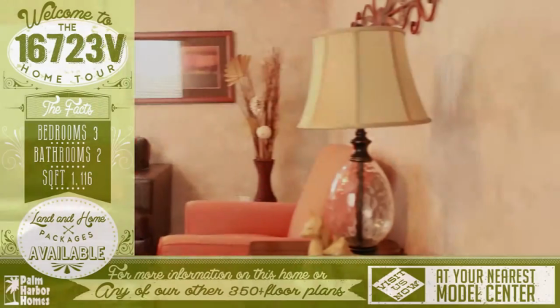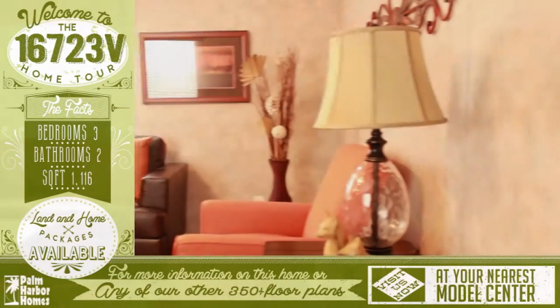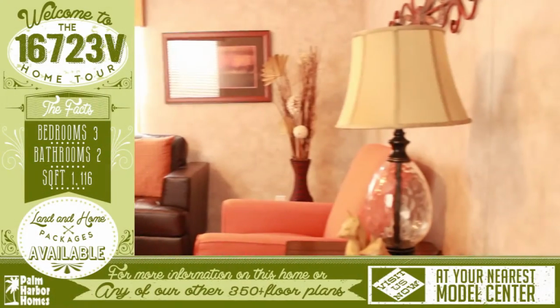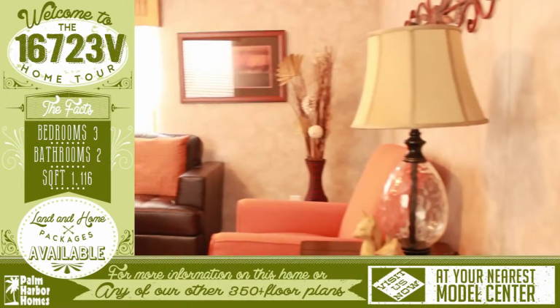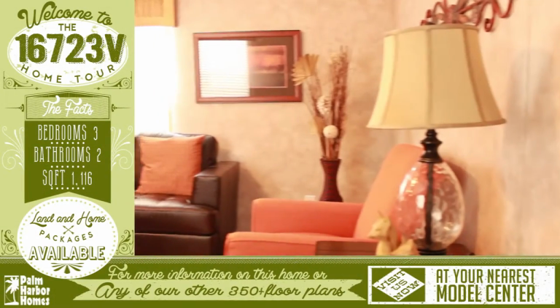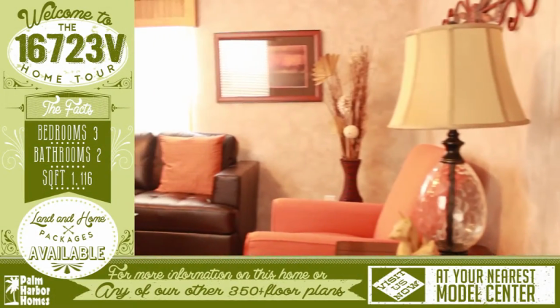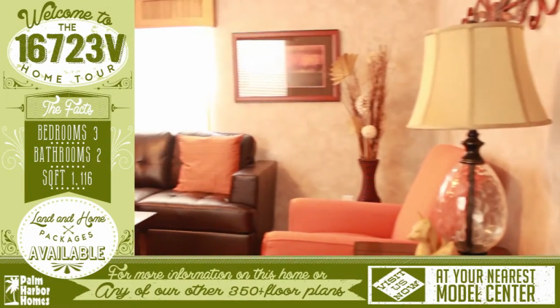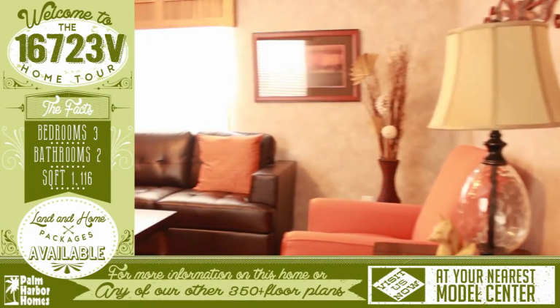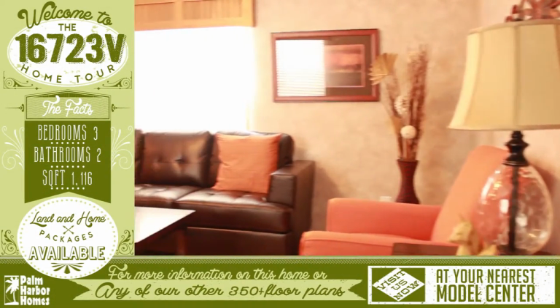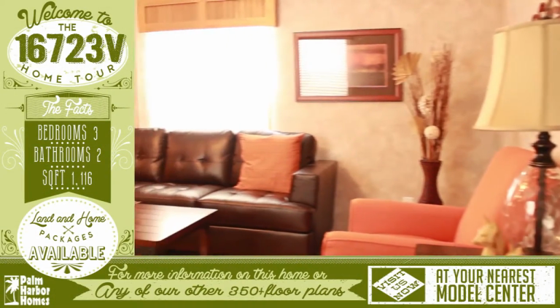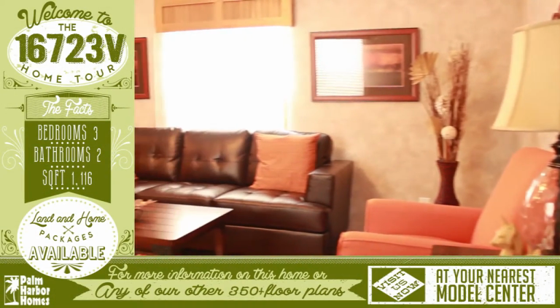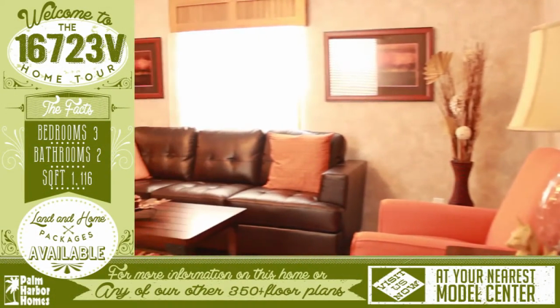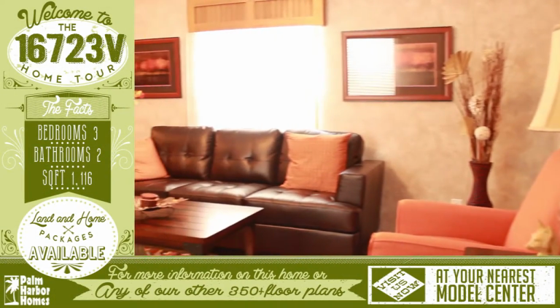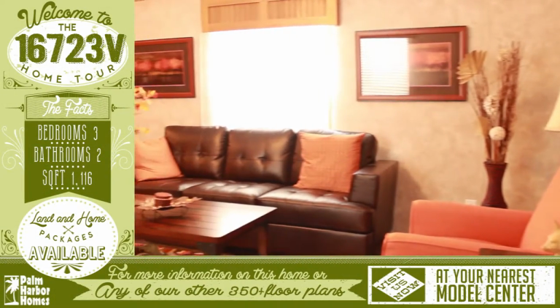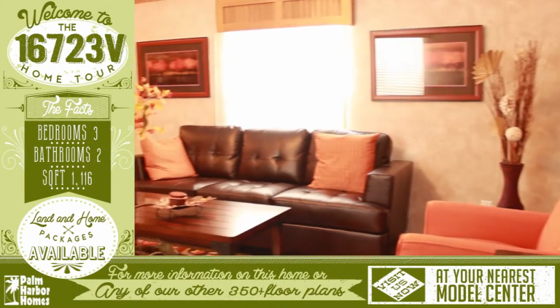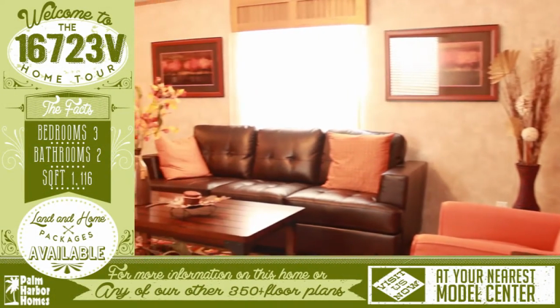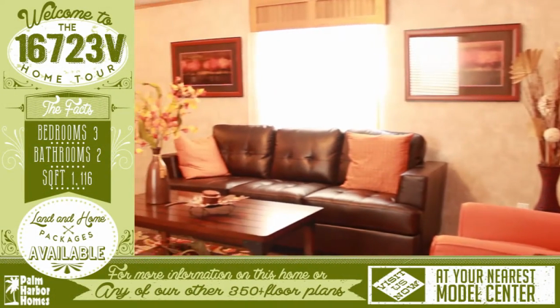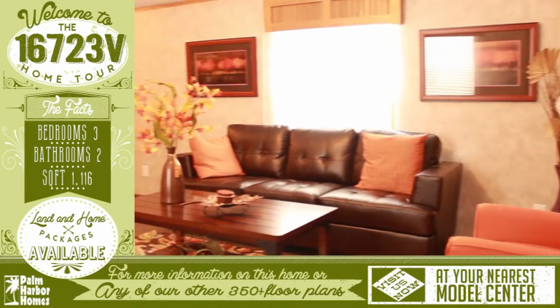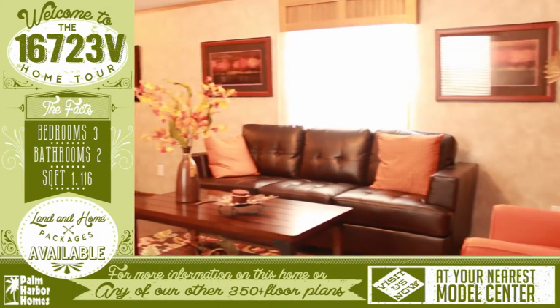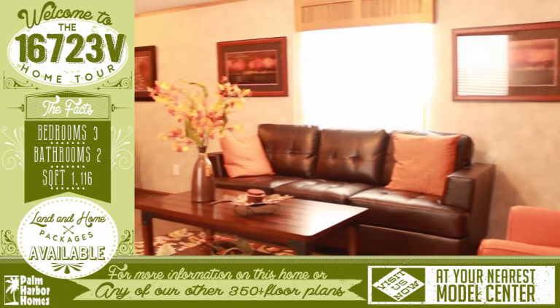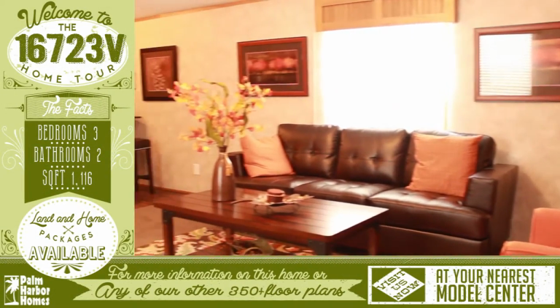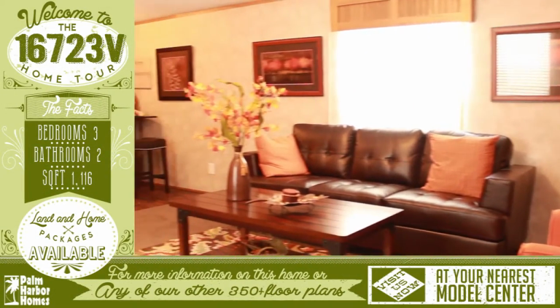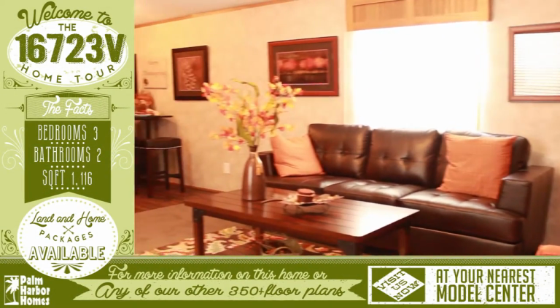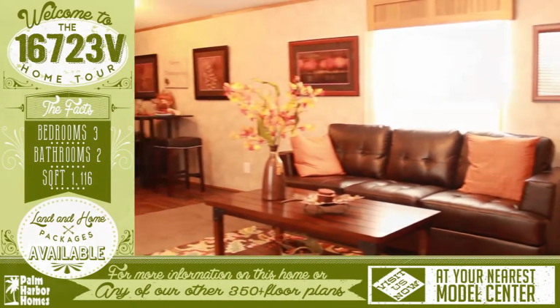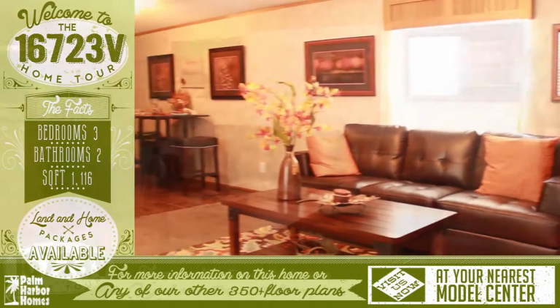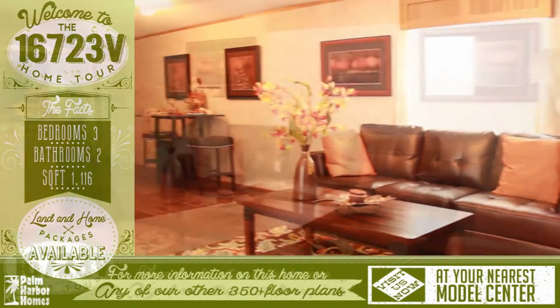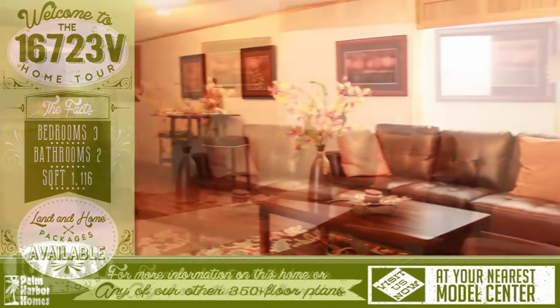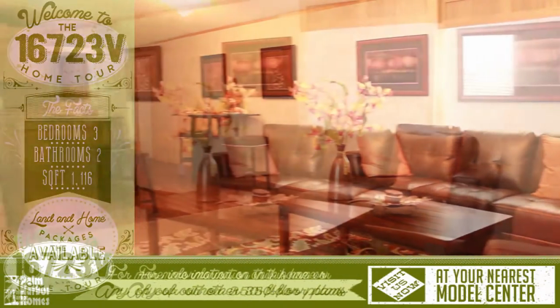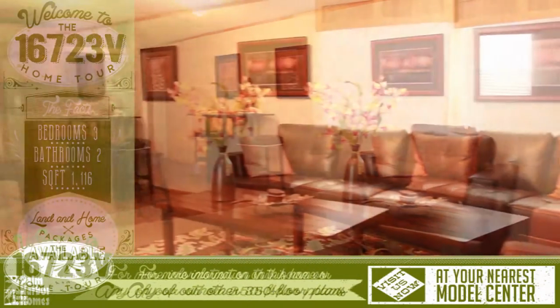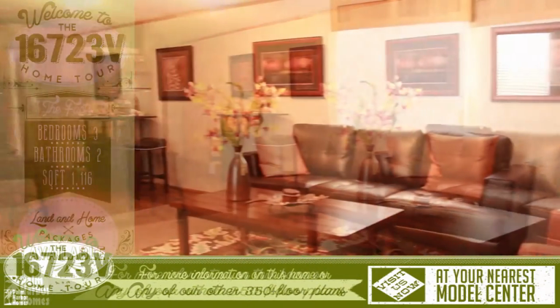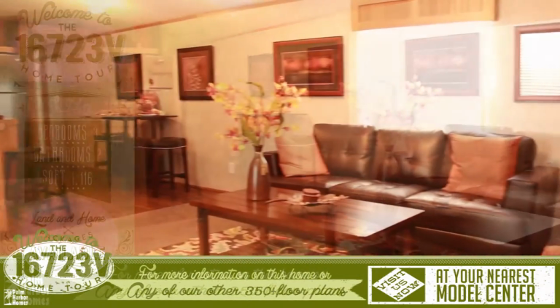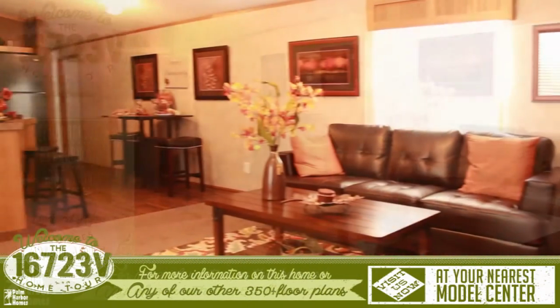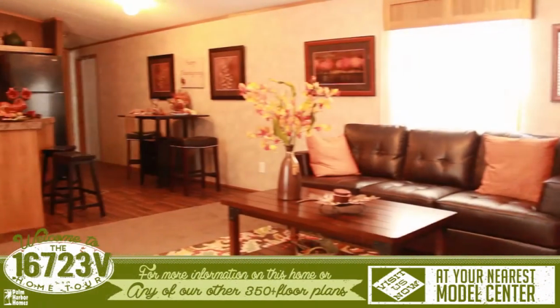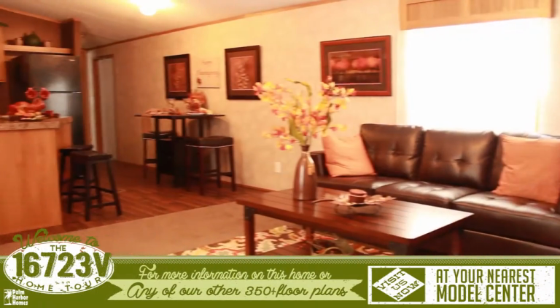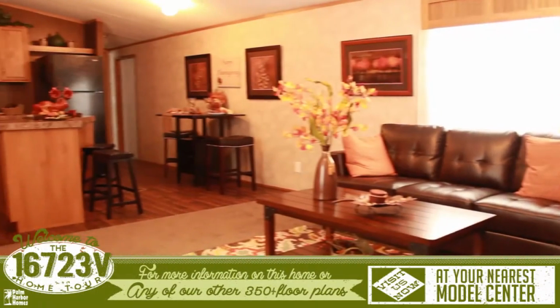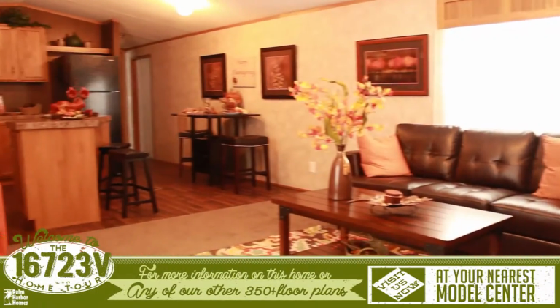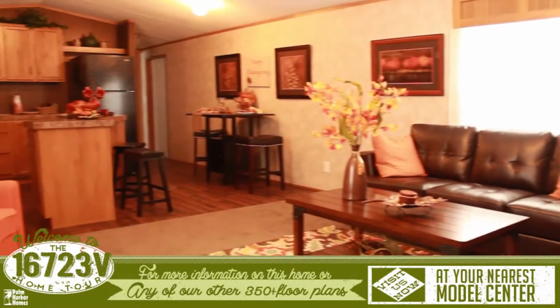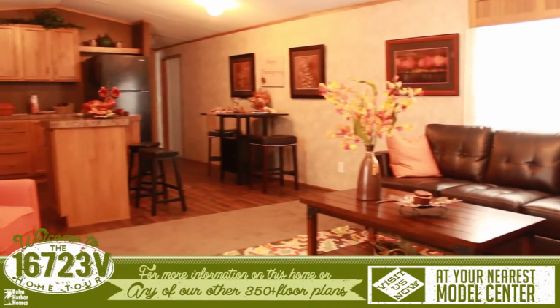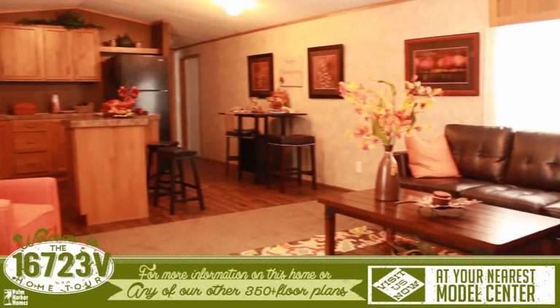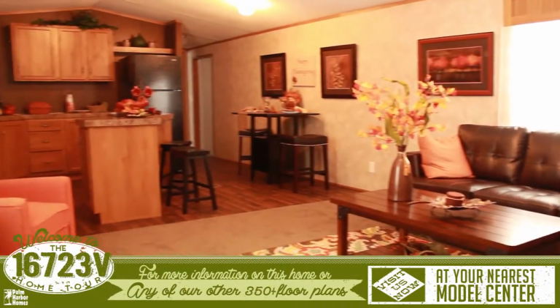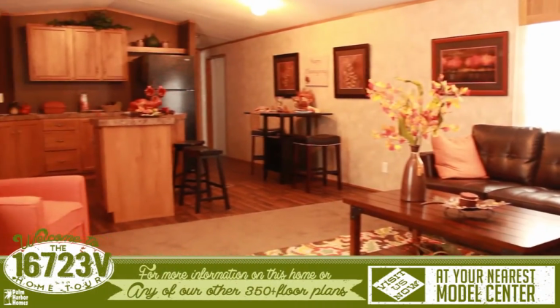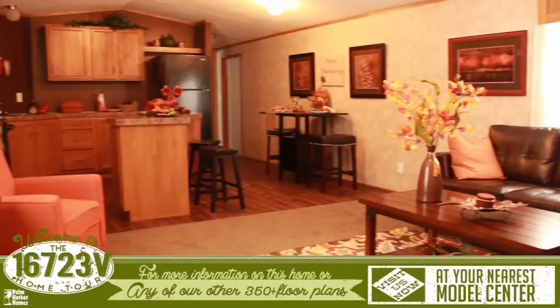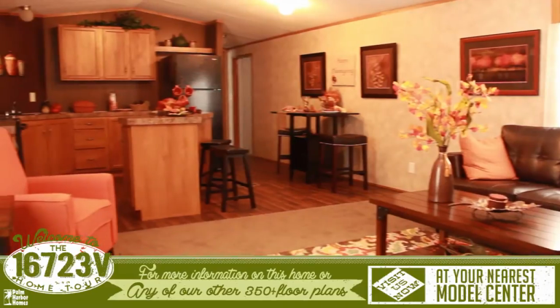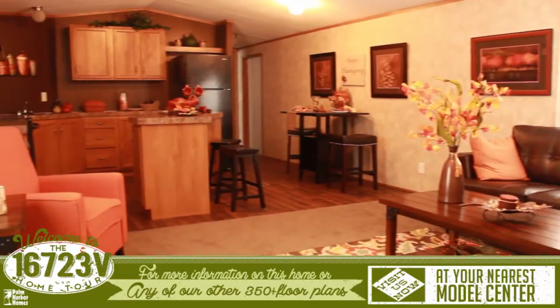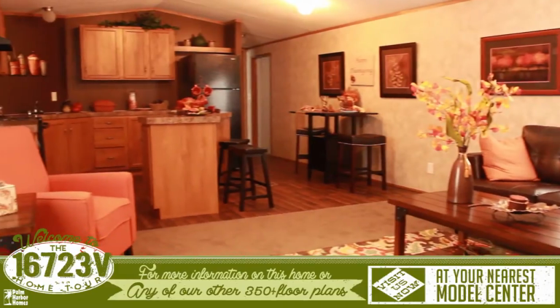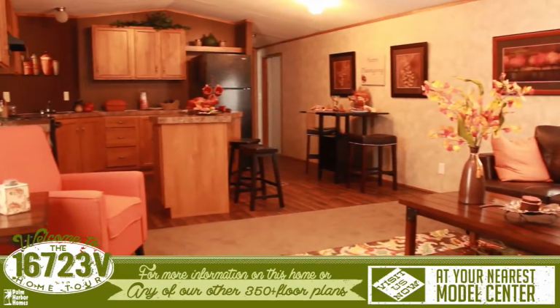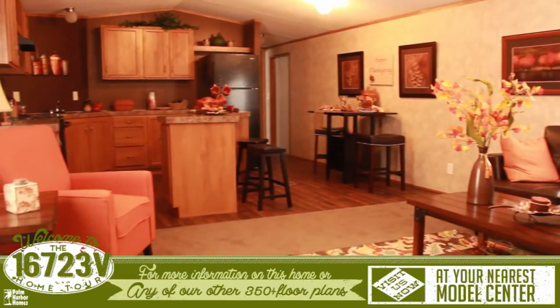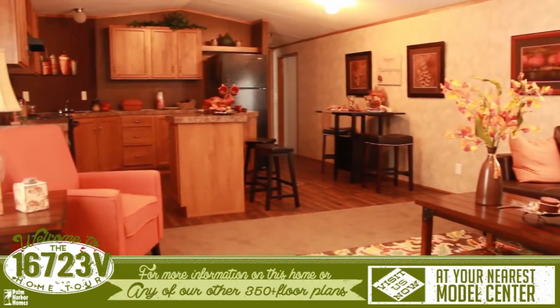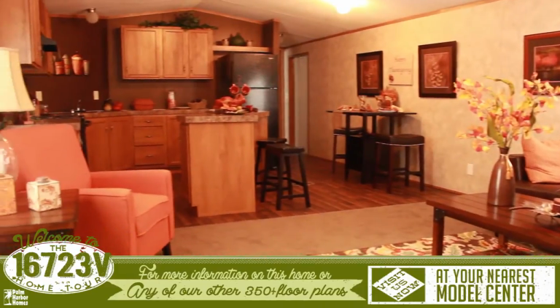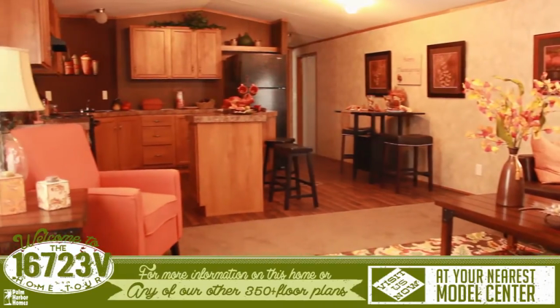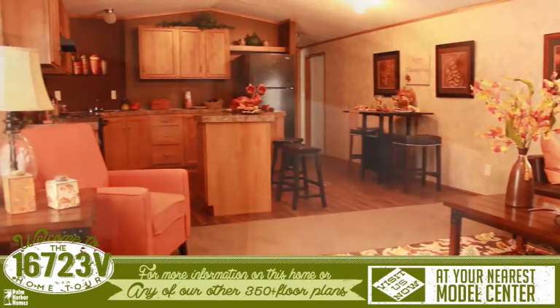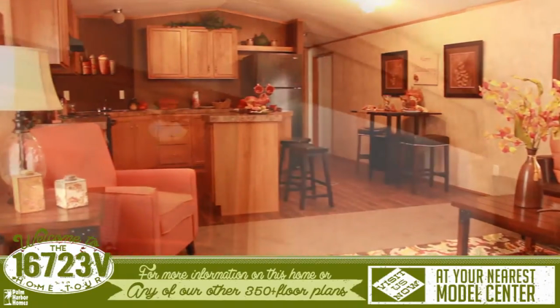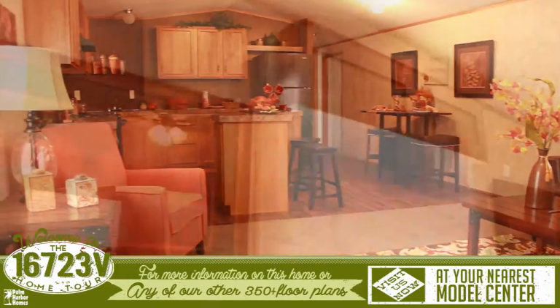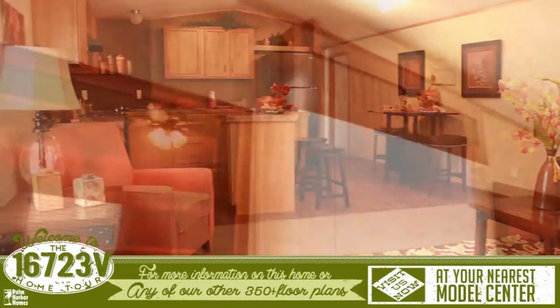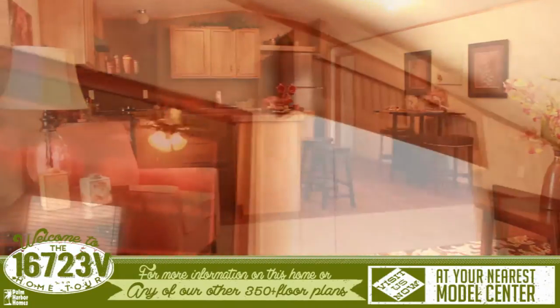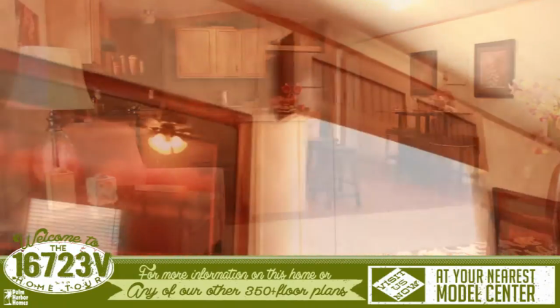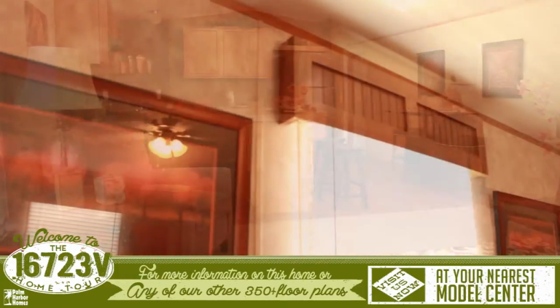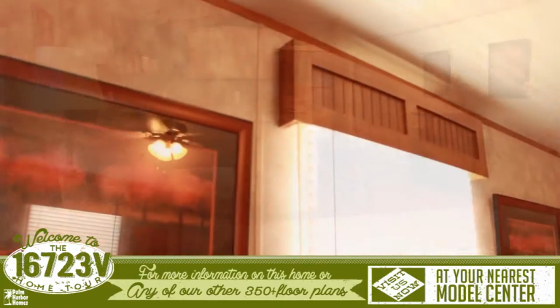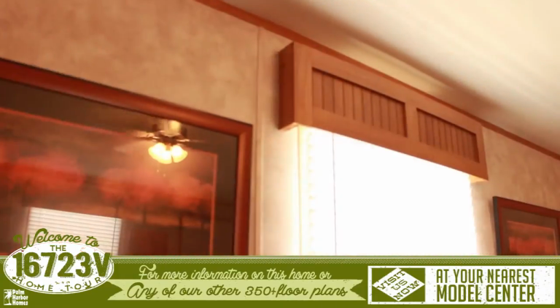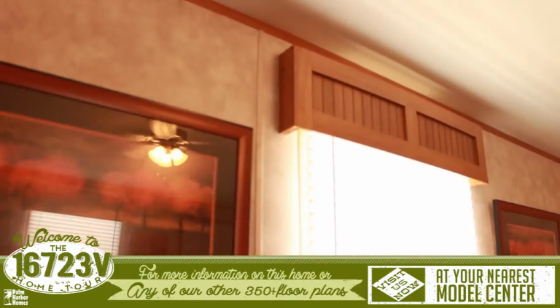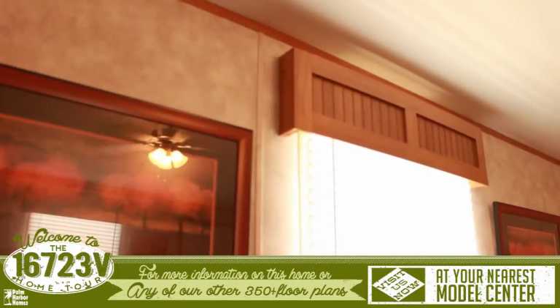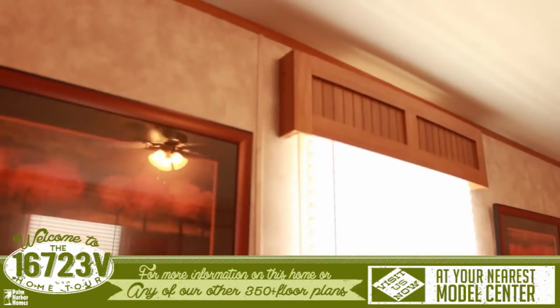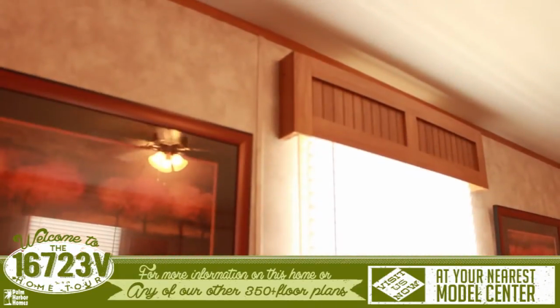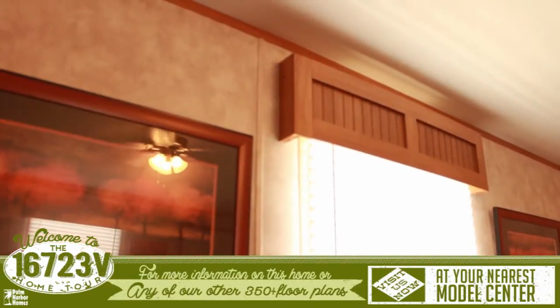Welcome to this wonderful virtual home tour. As you enter, you are greeted with an open living room that has windows with custom valences.